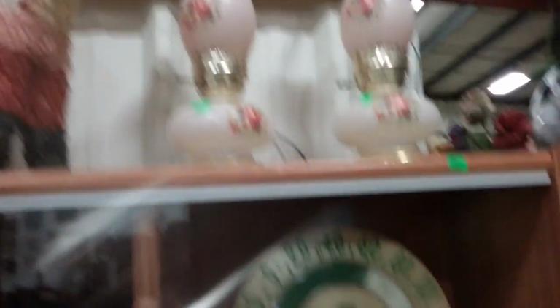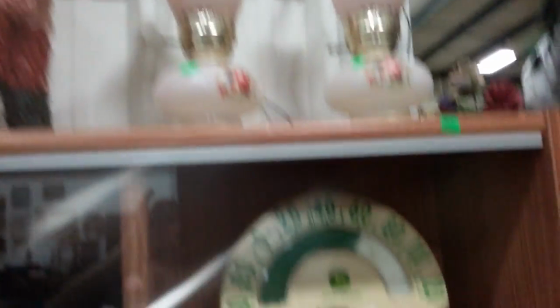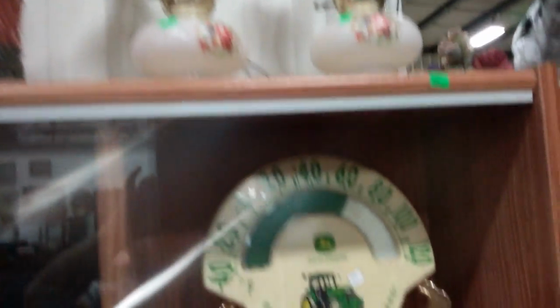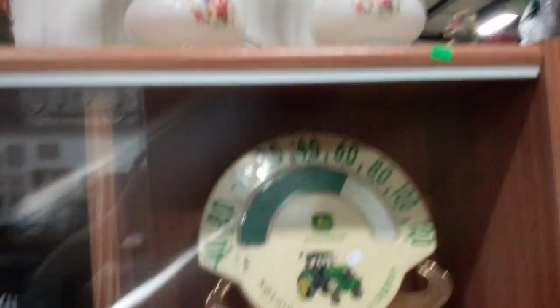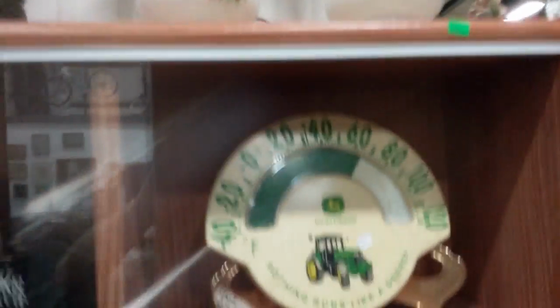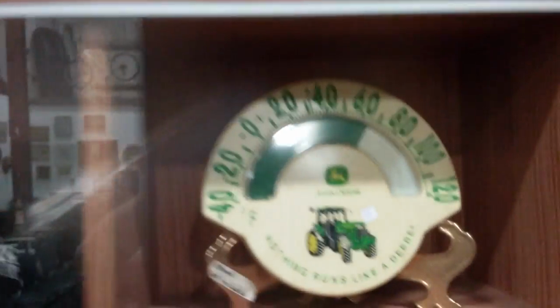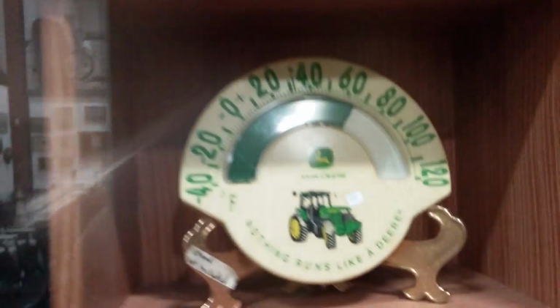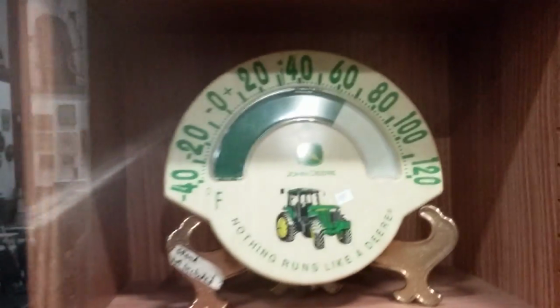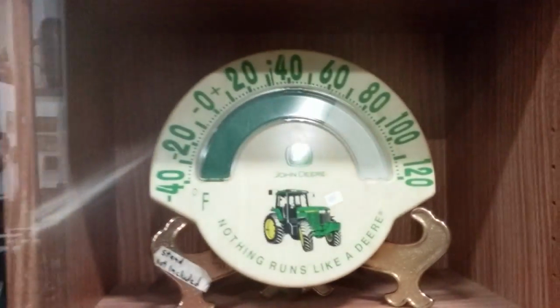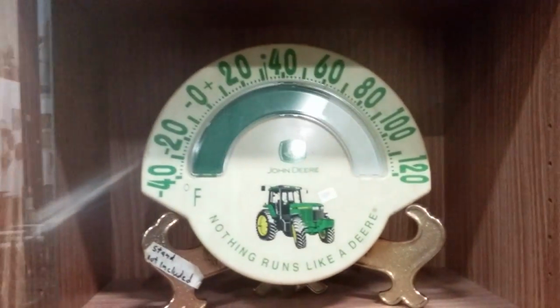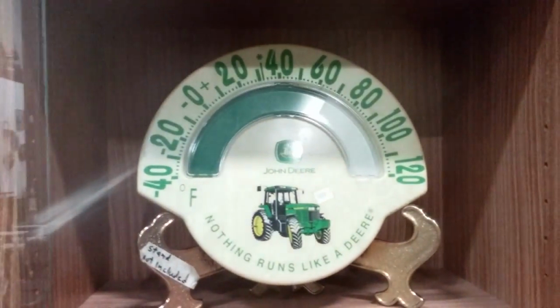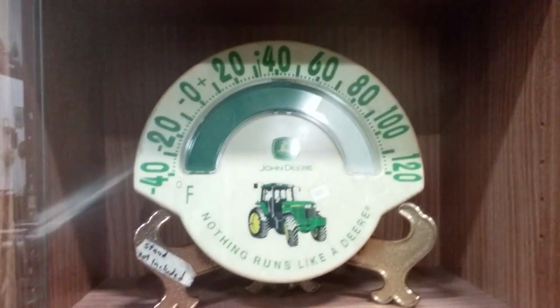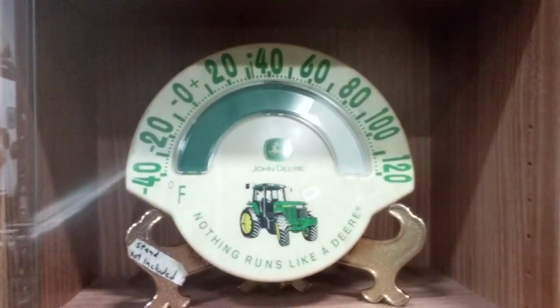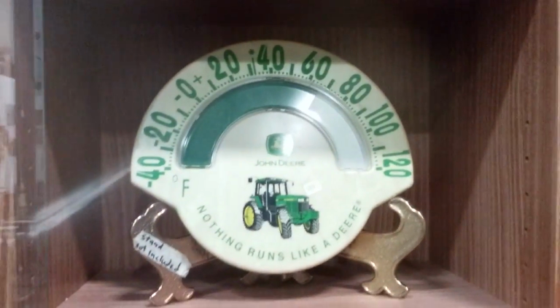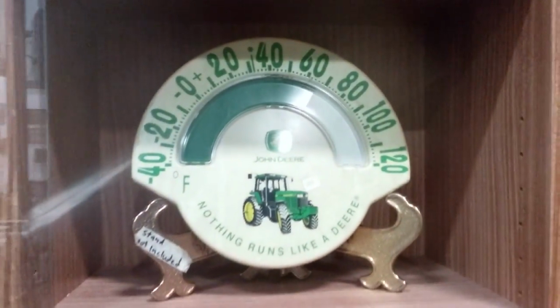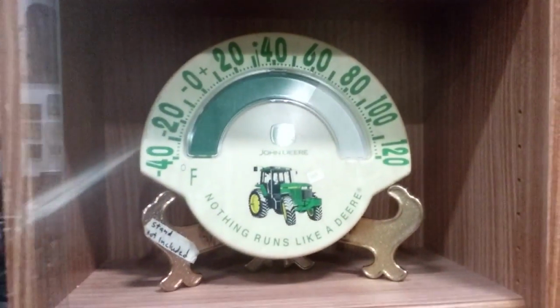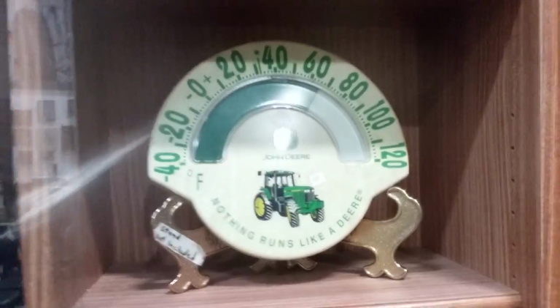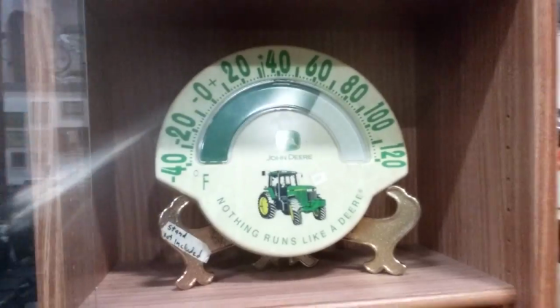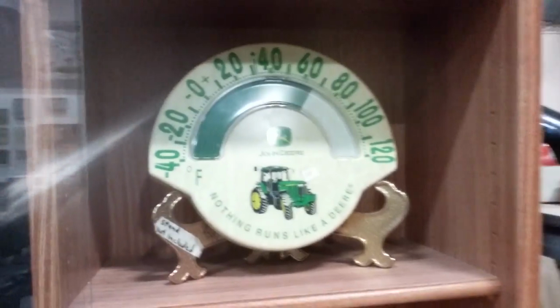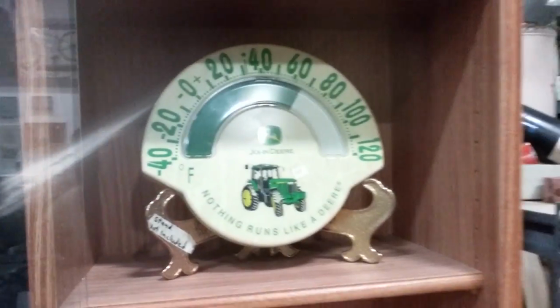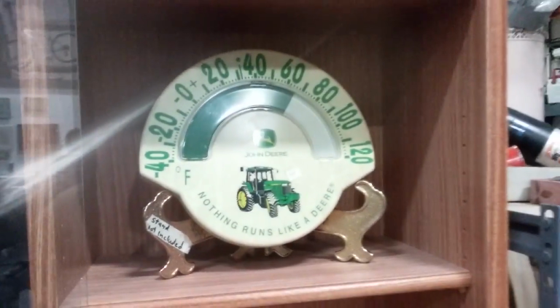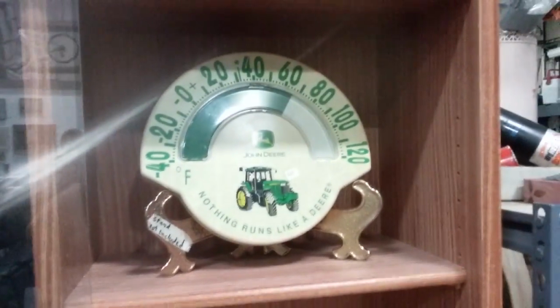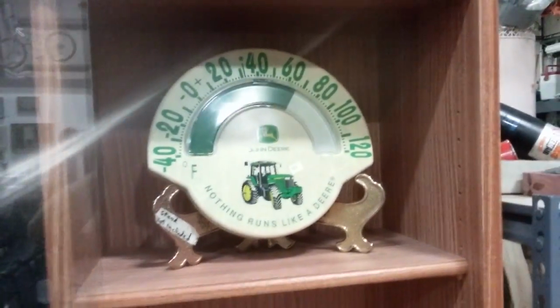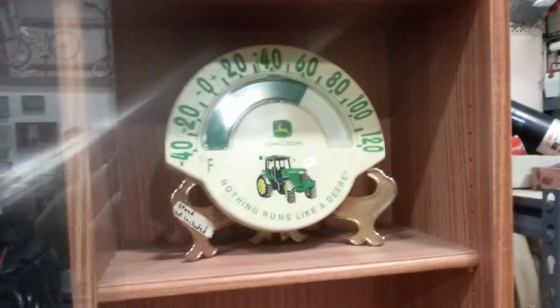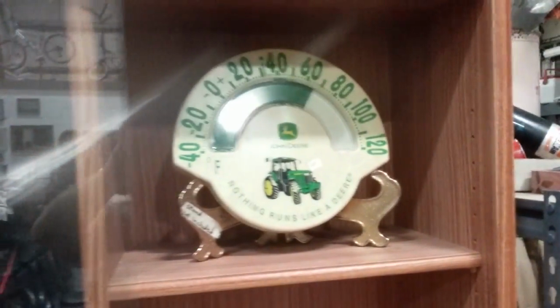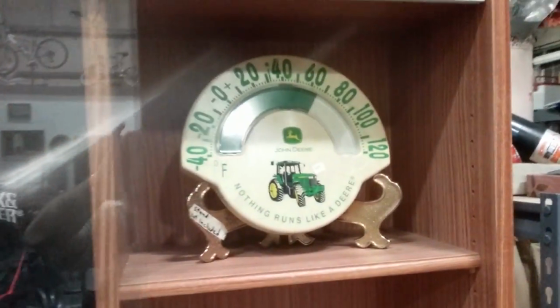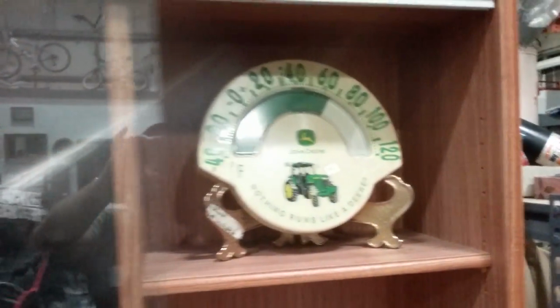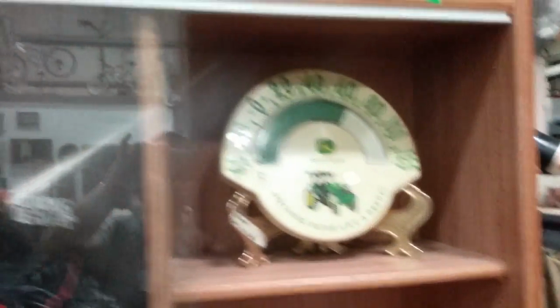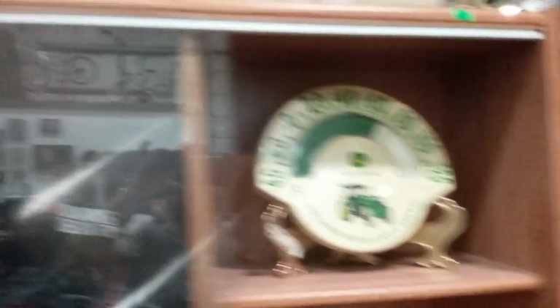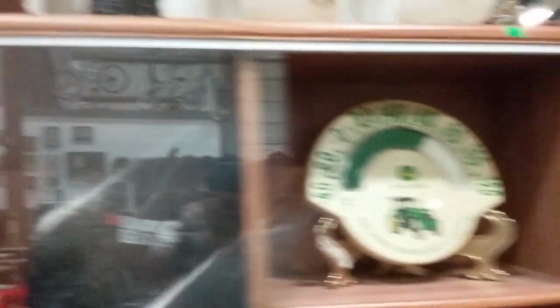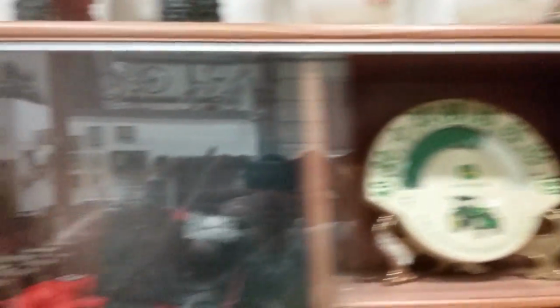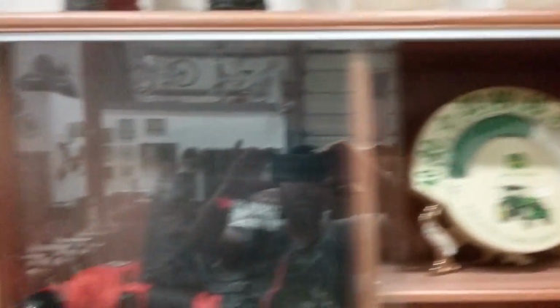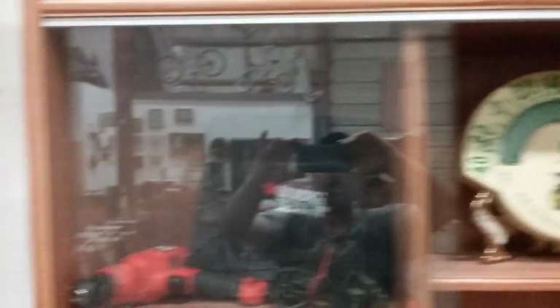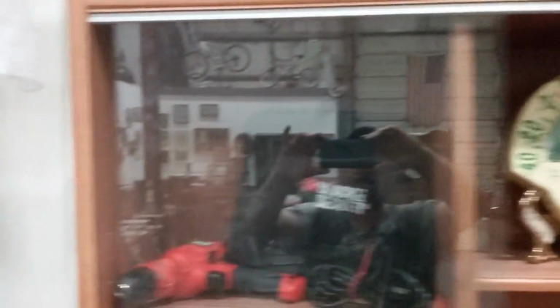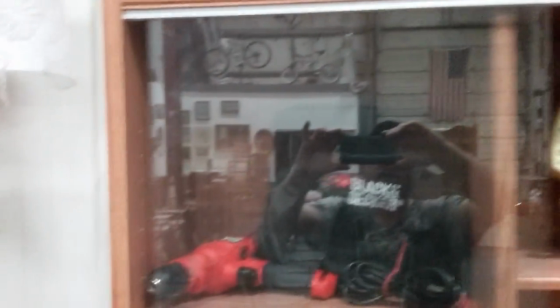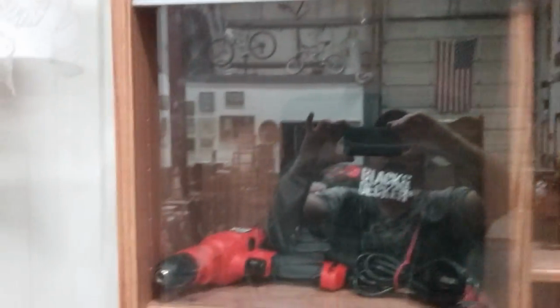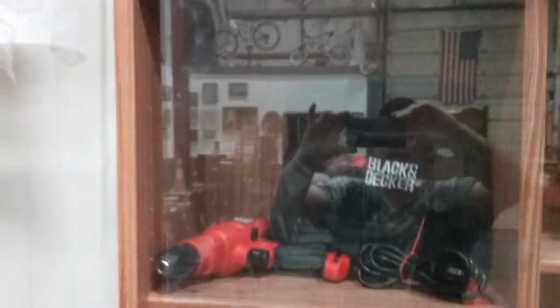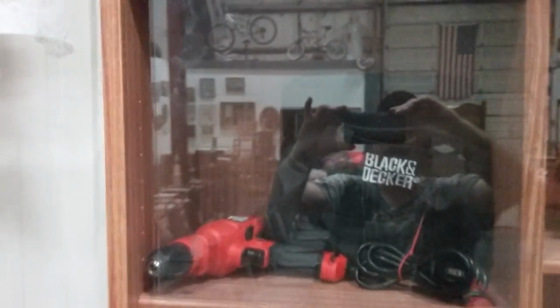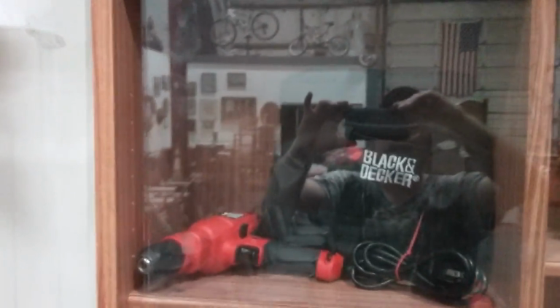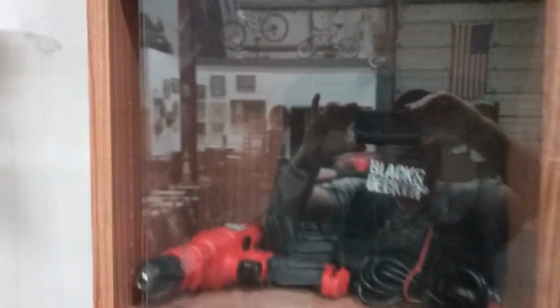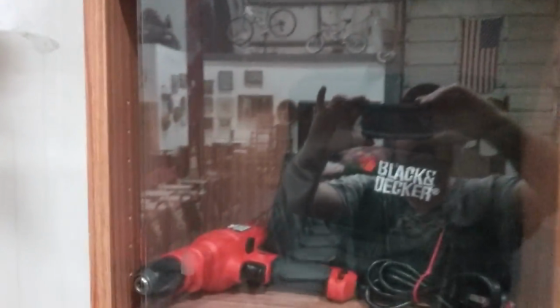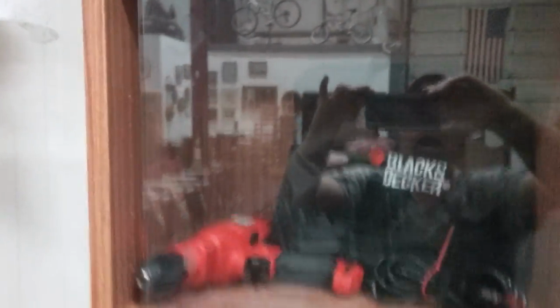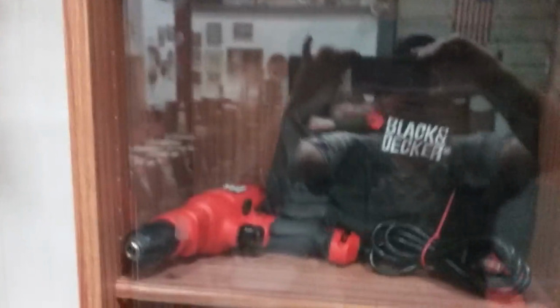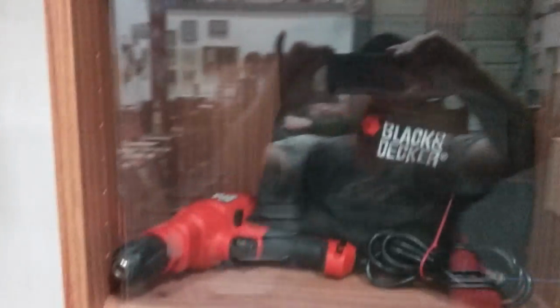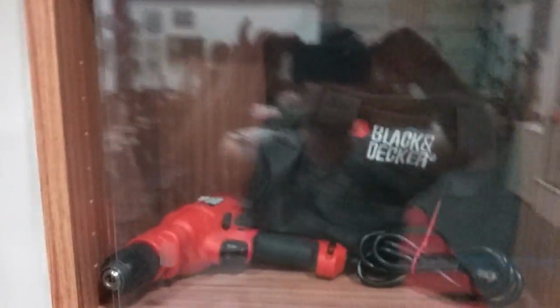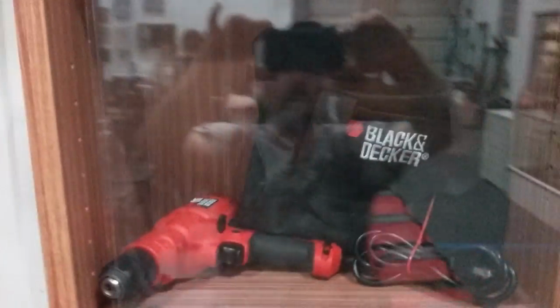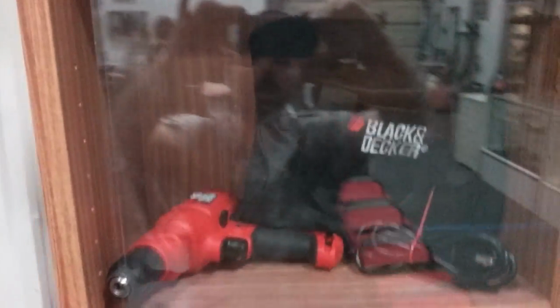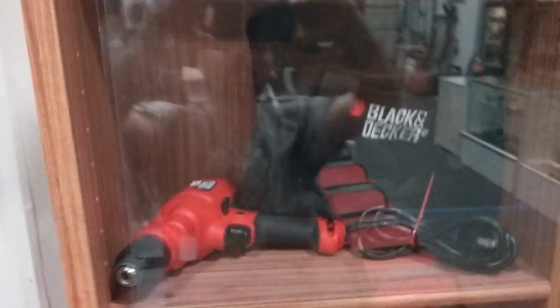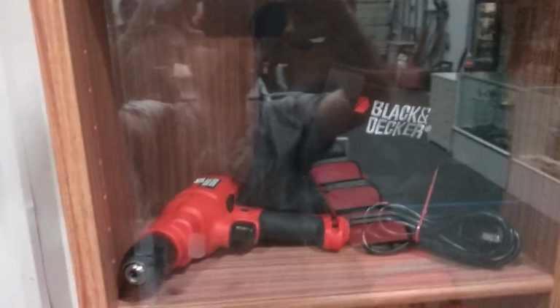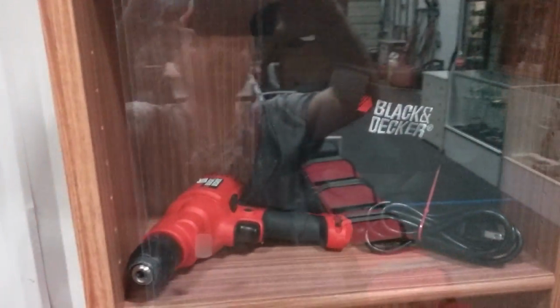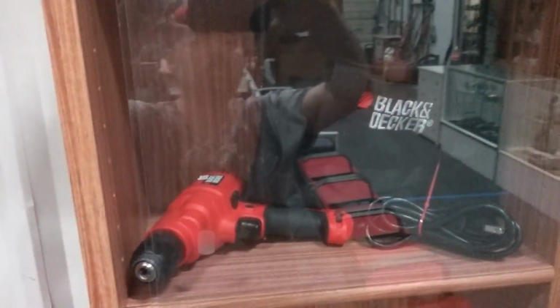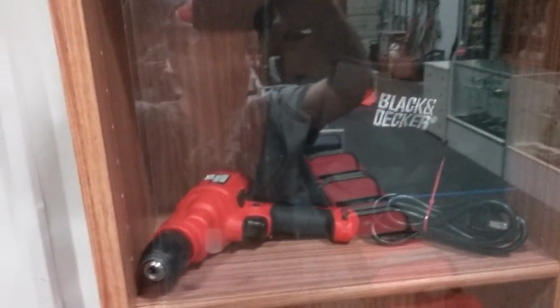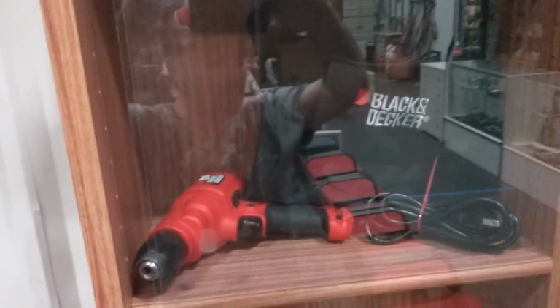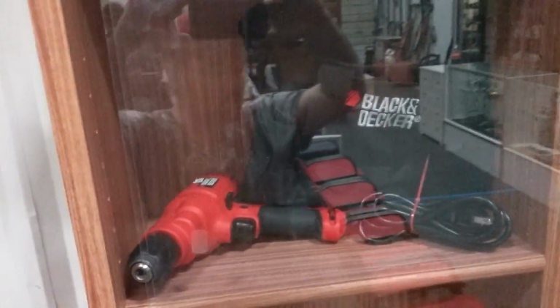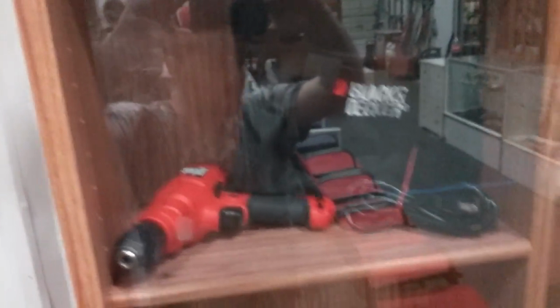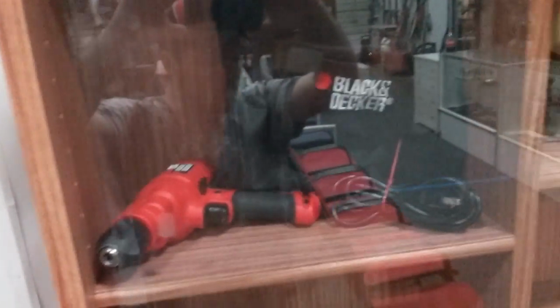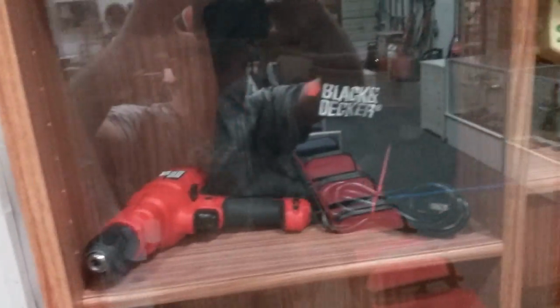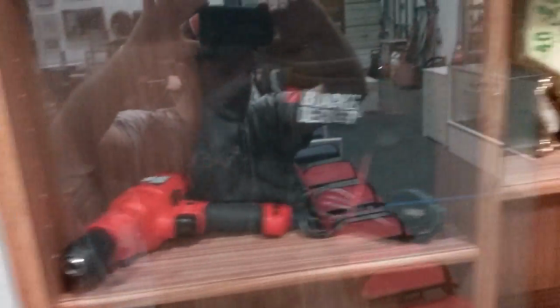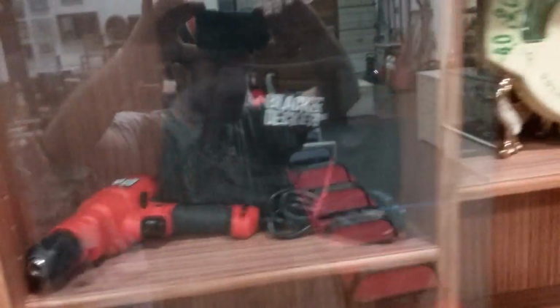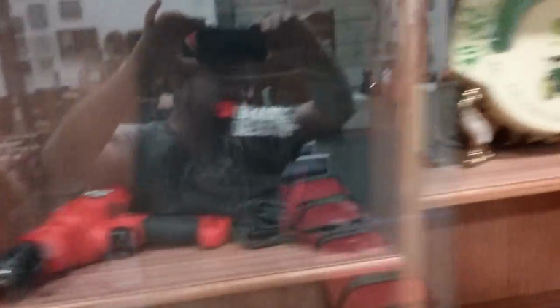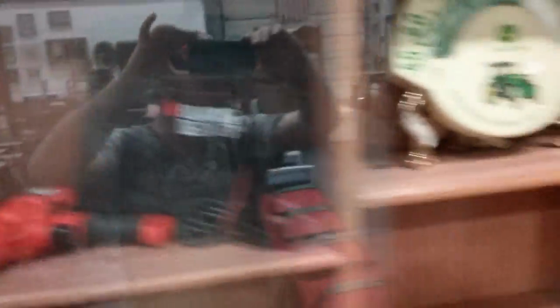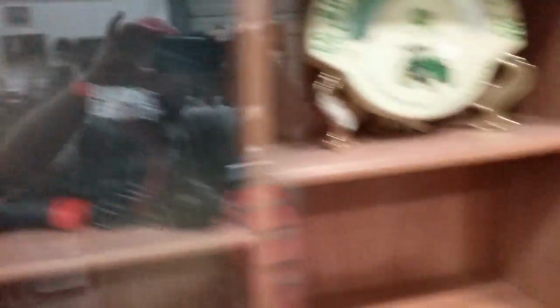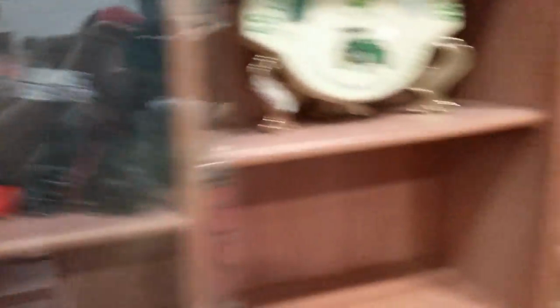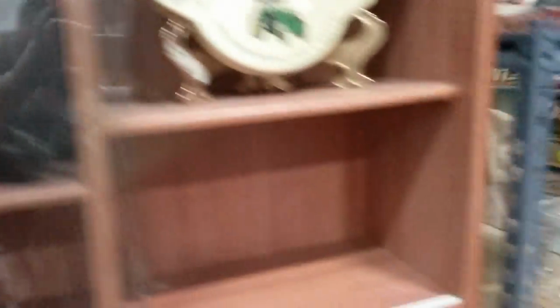This John Deere thermometer — cool. Black & Decker electric drill with a bag.